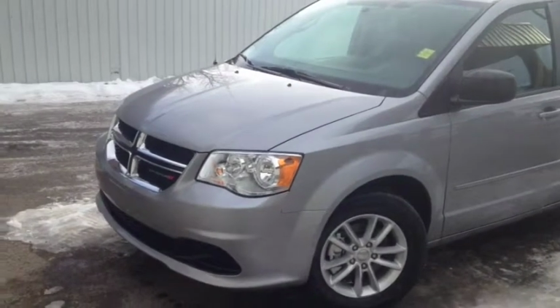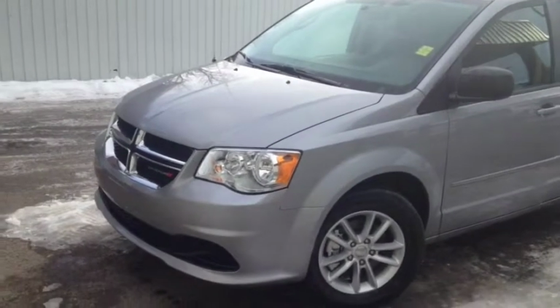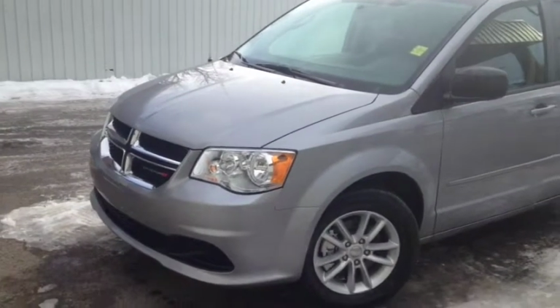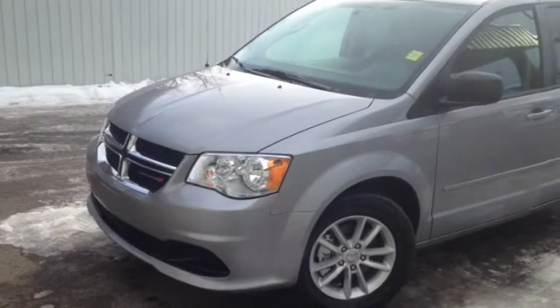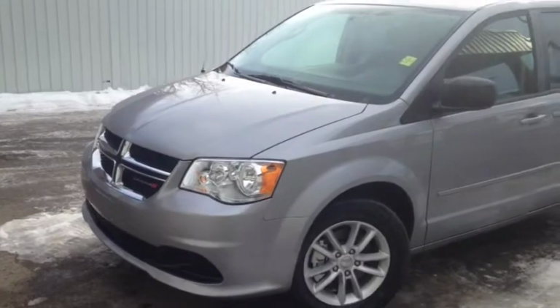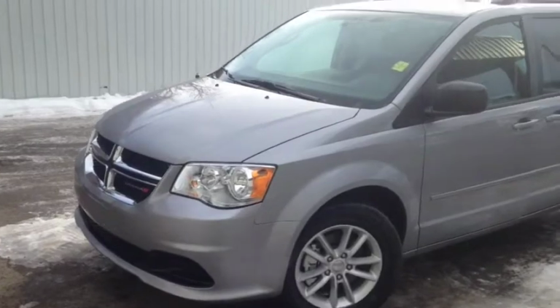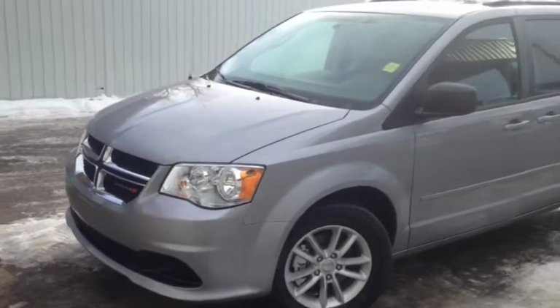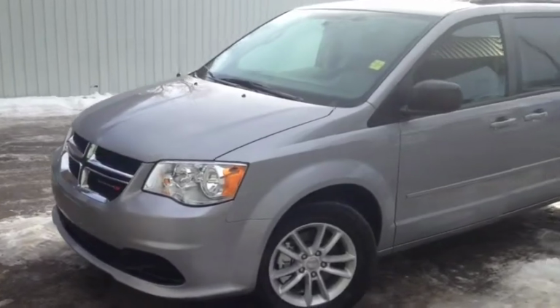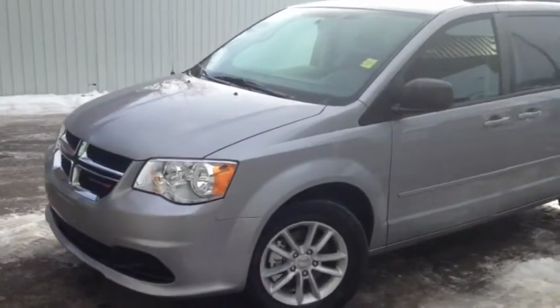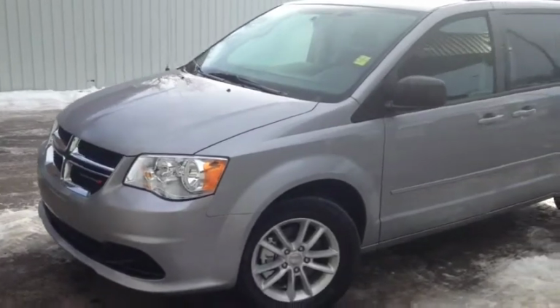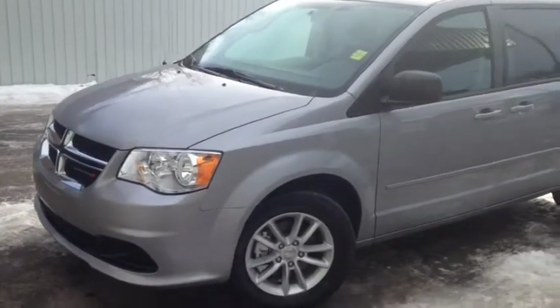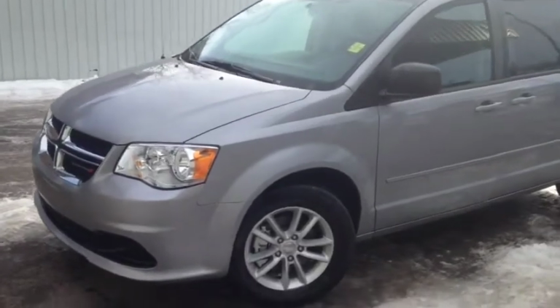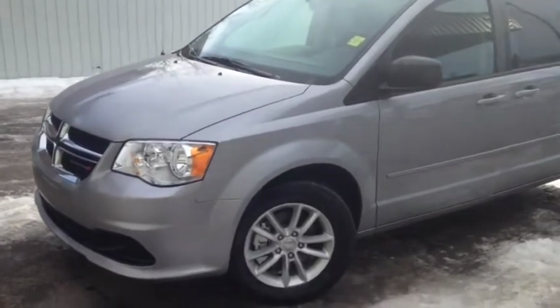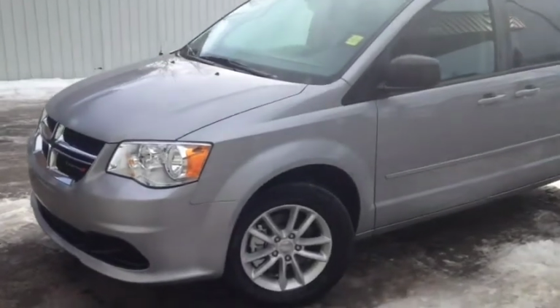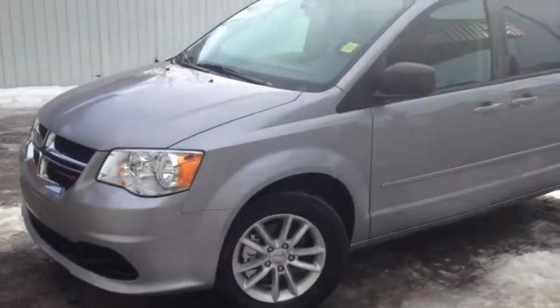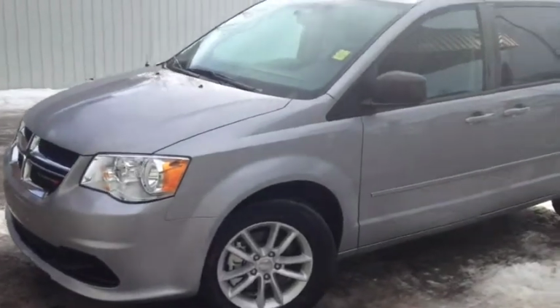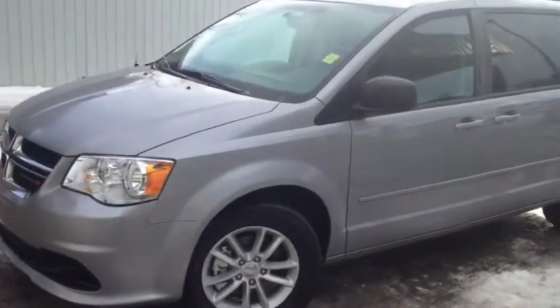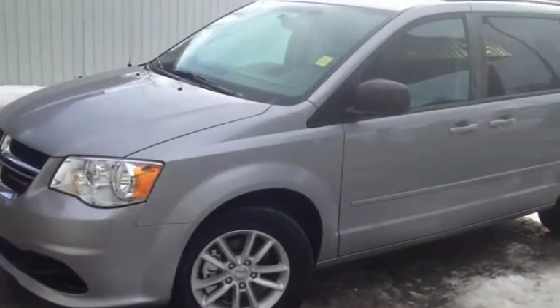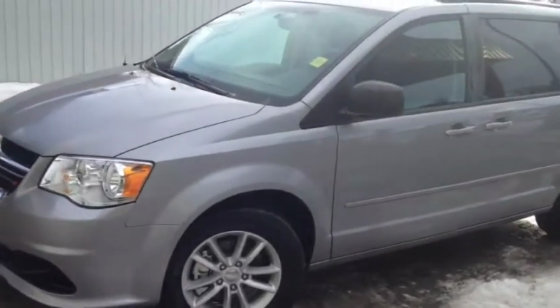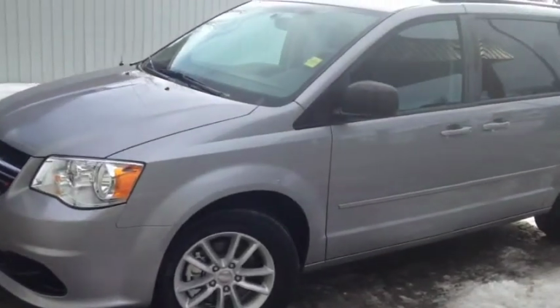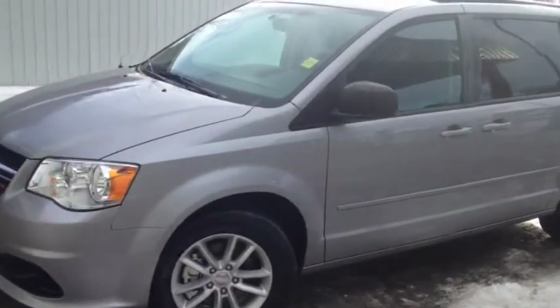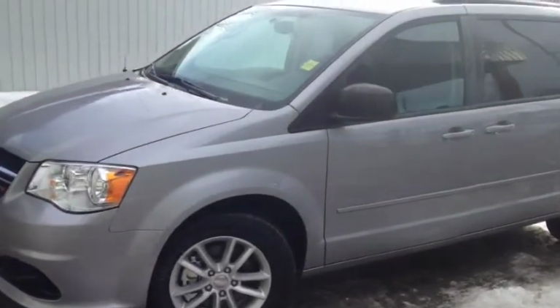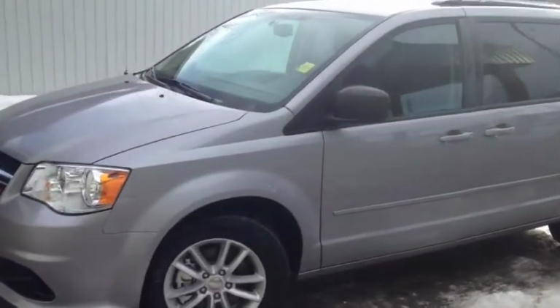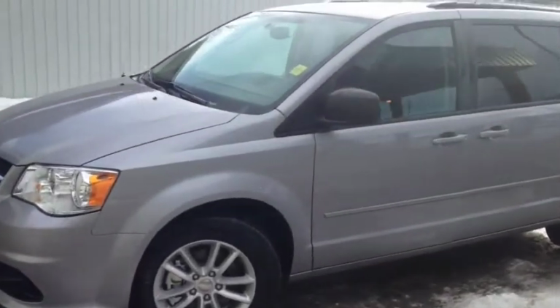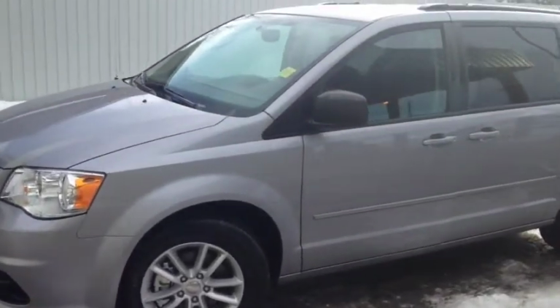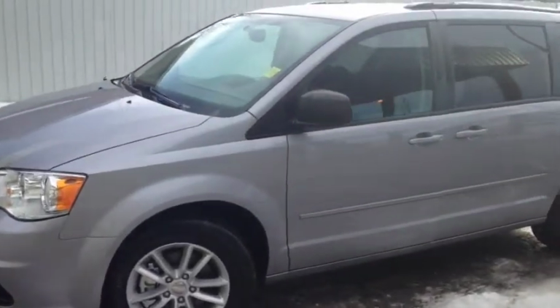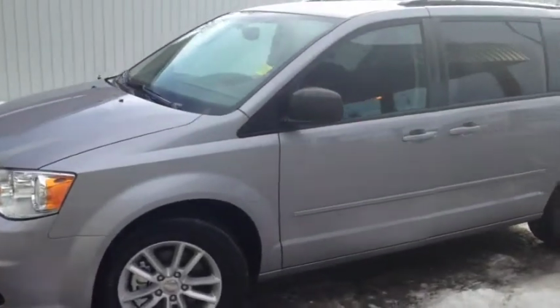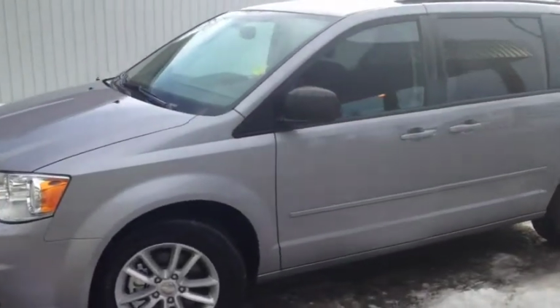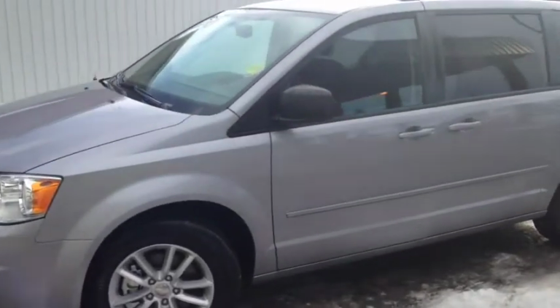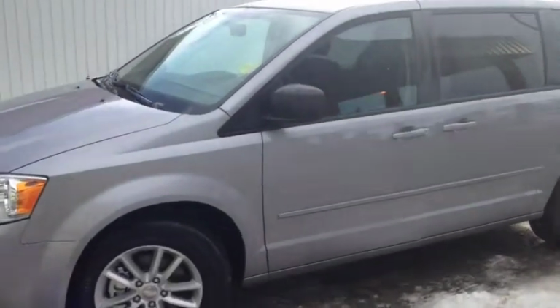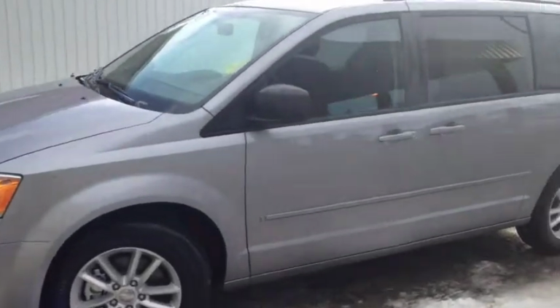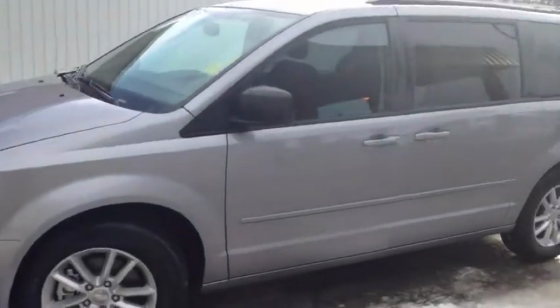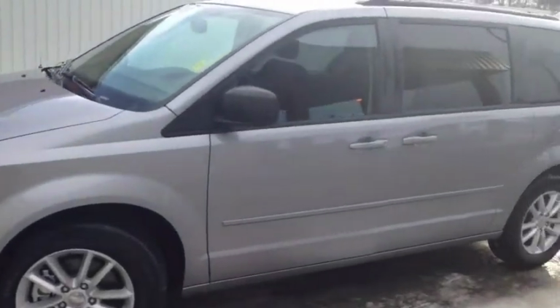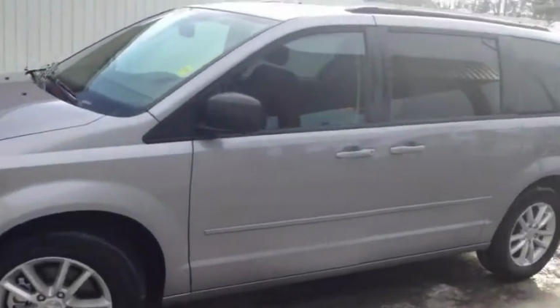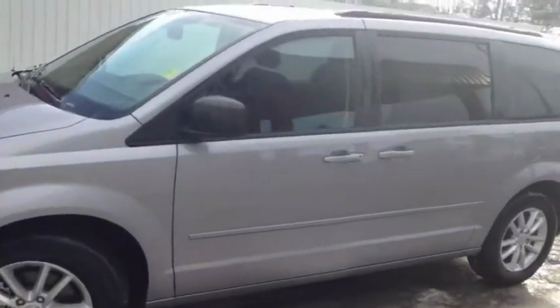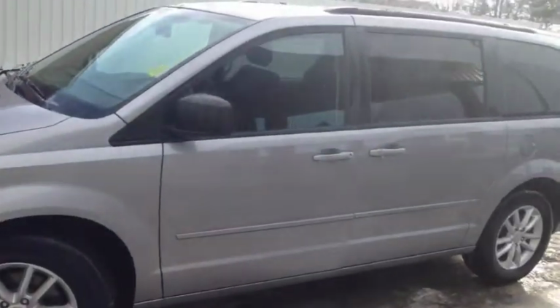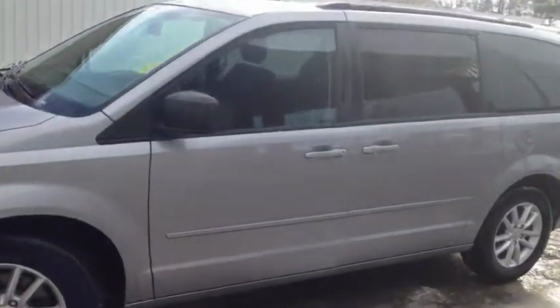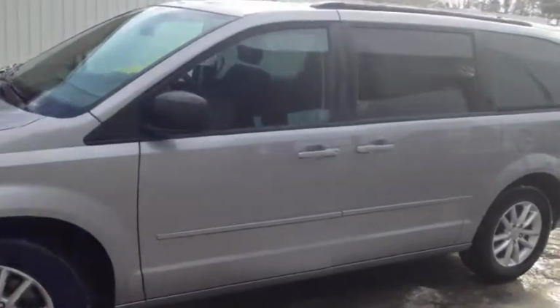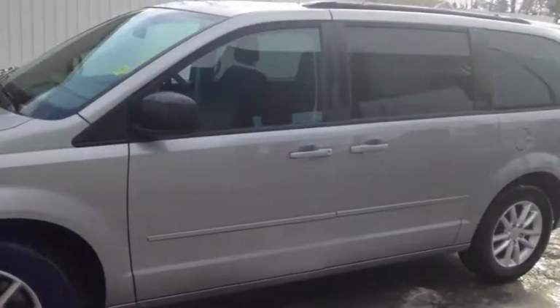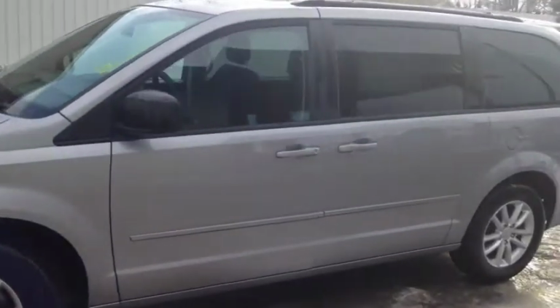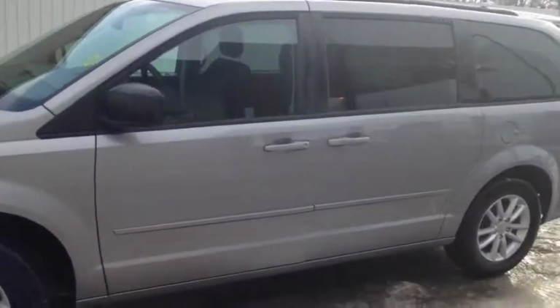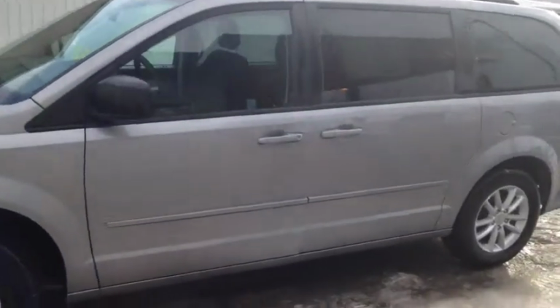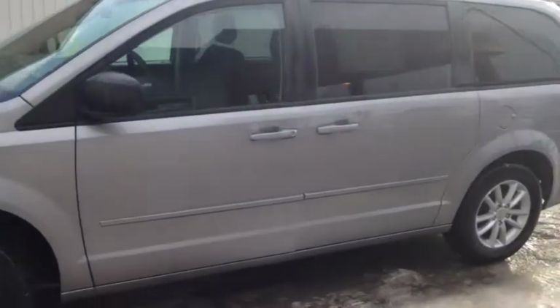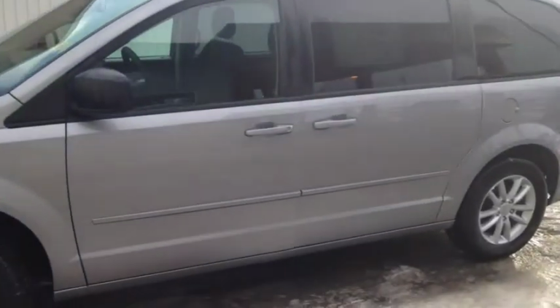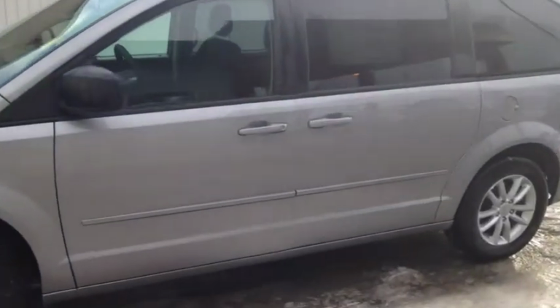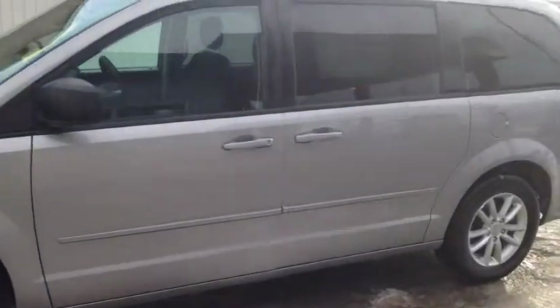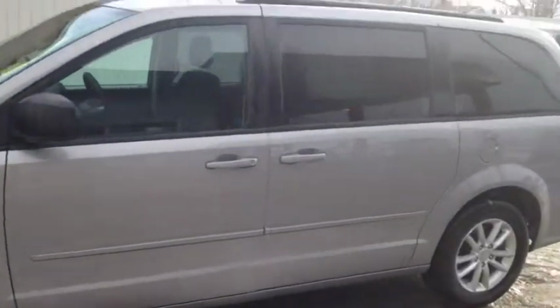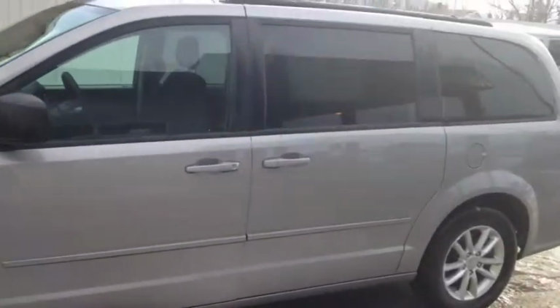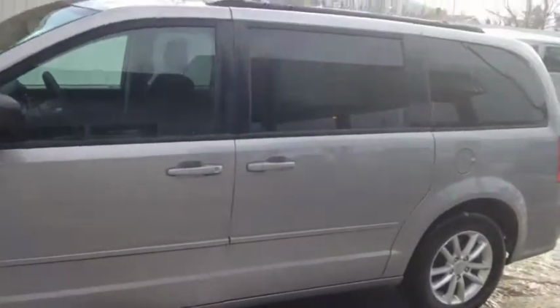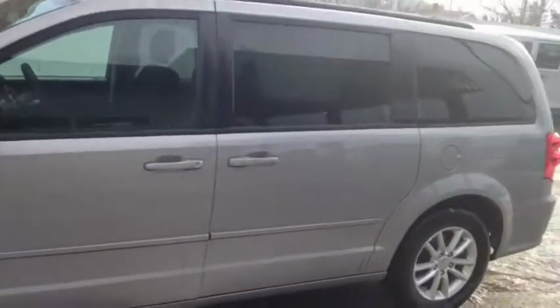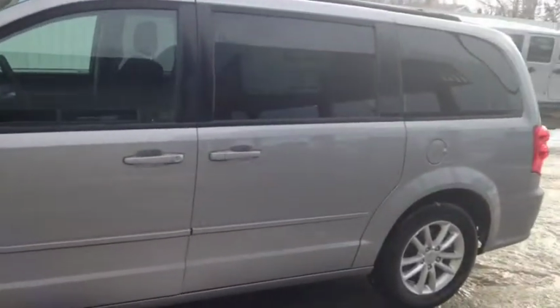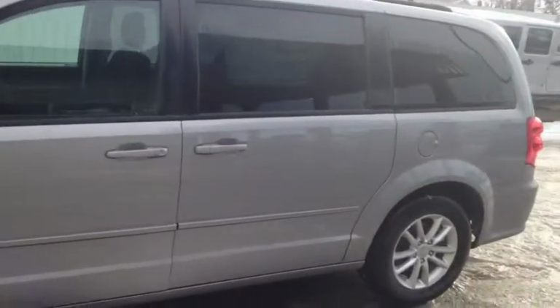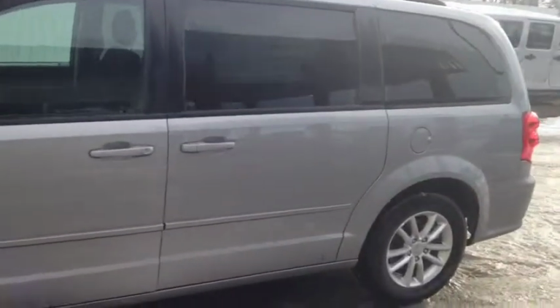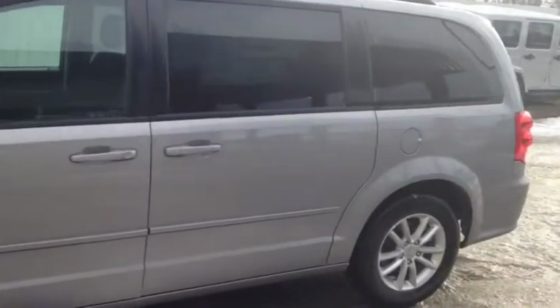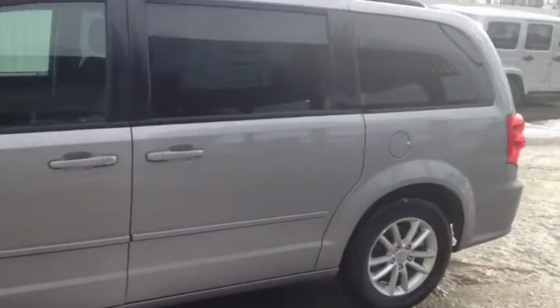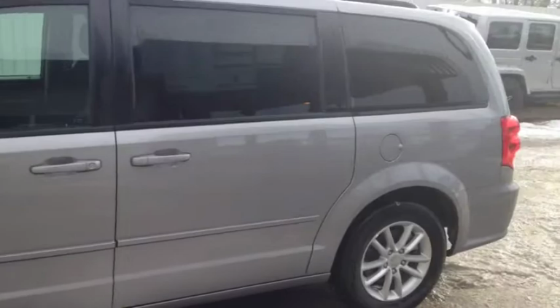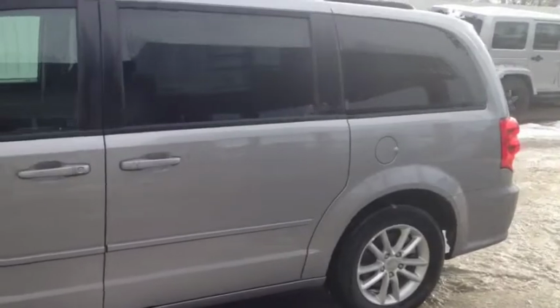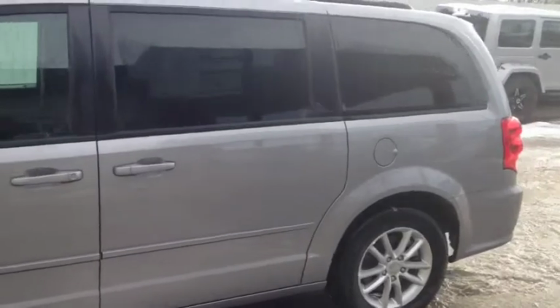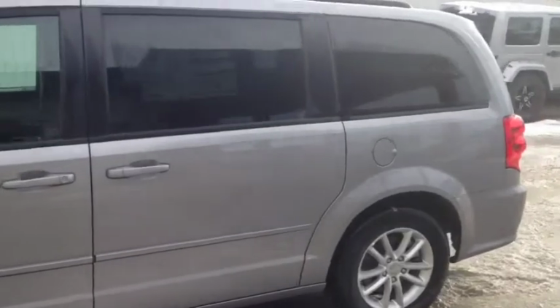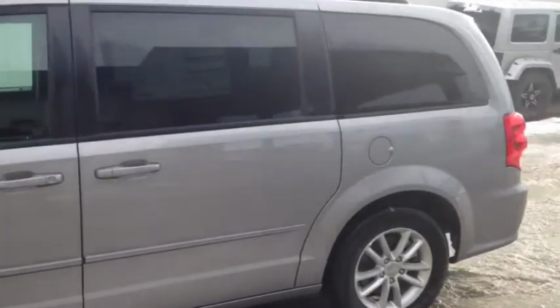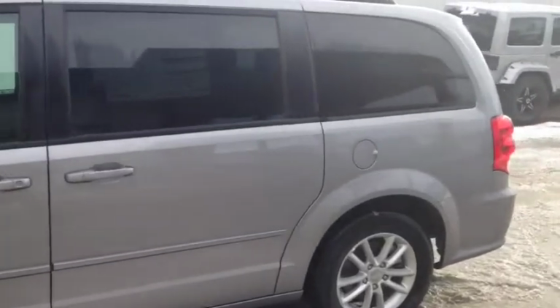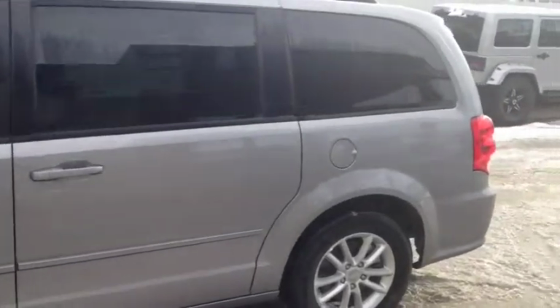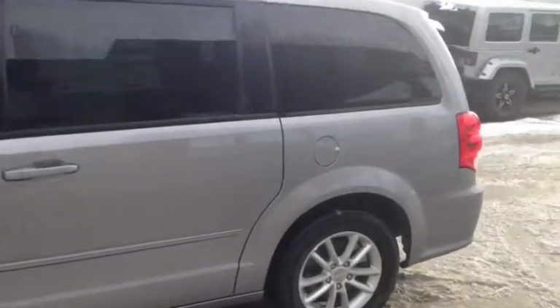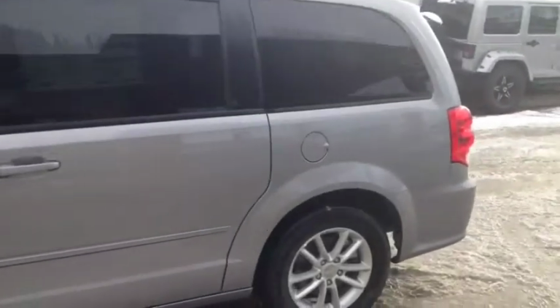Hello, today we are showing unit number 6167. This is a used 2015 Dodge Grand Caravan, painted in silver.